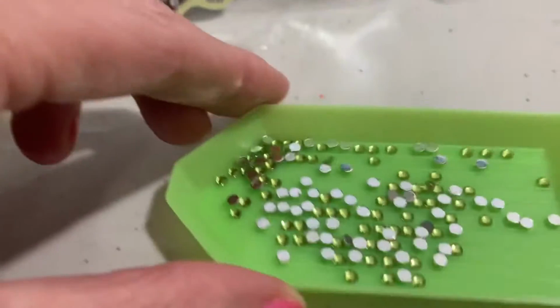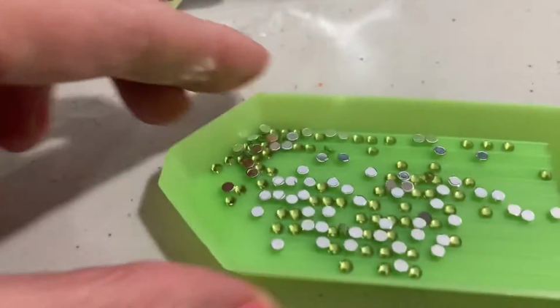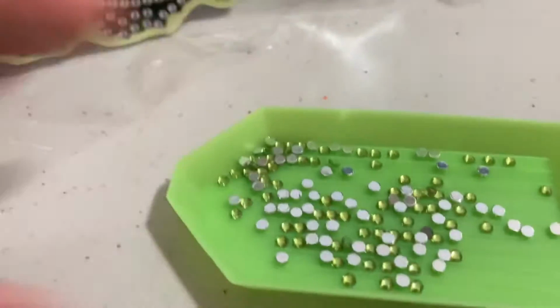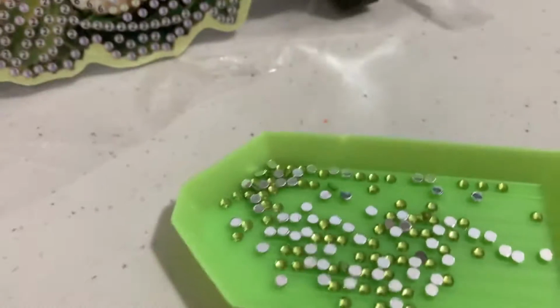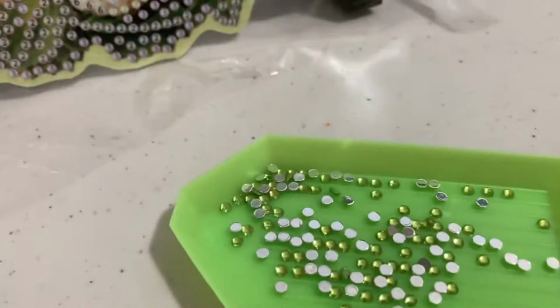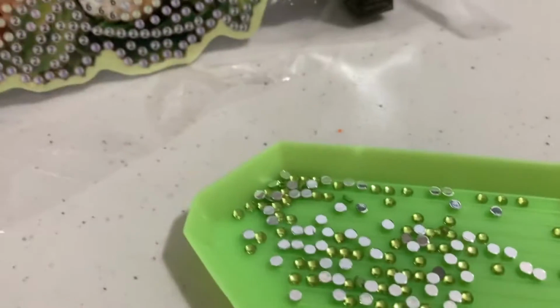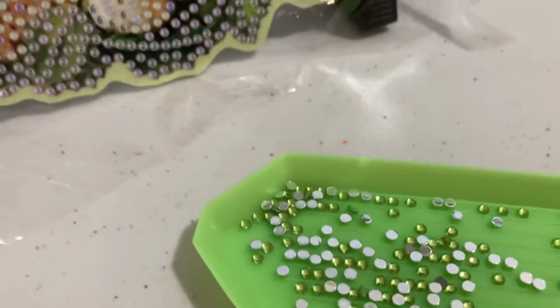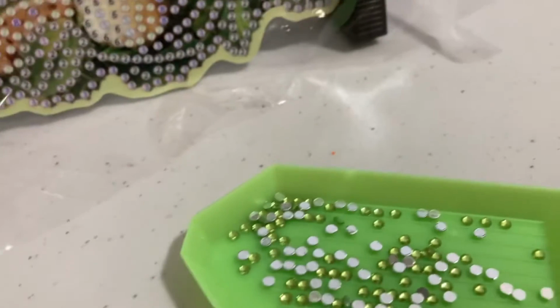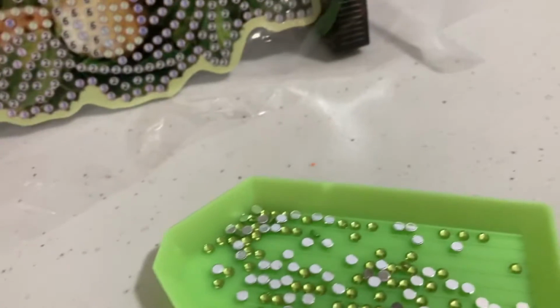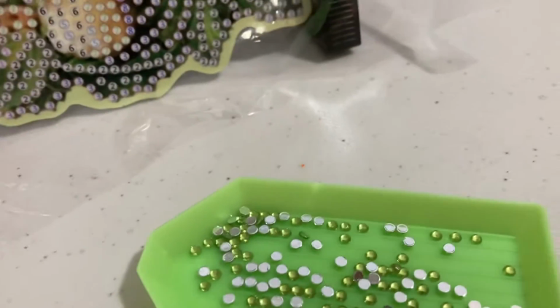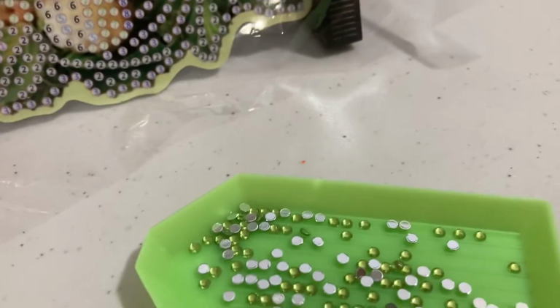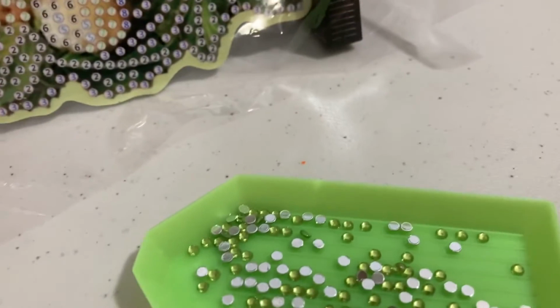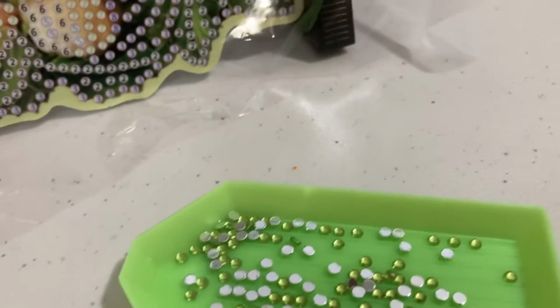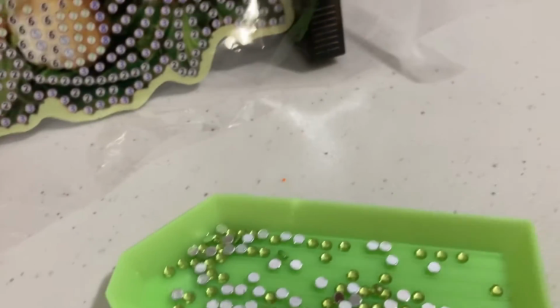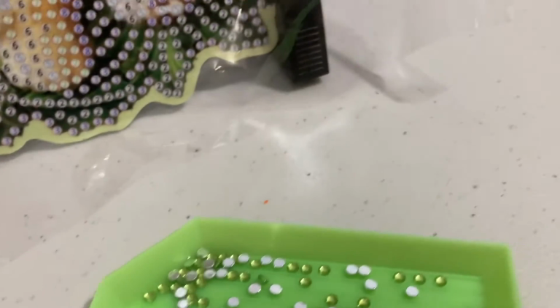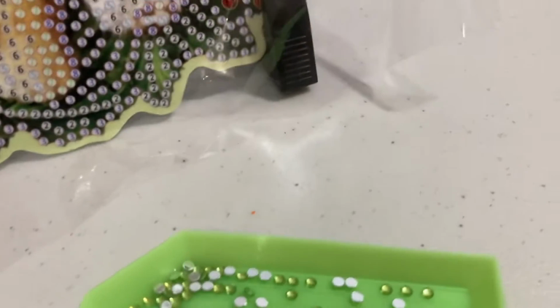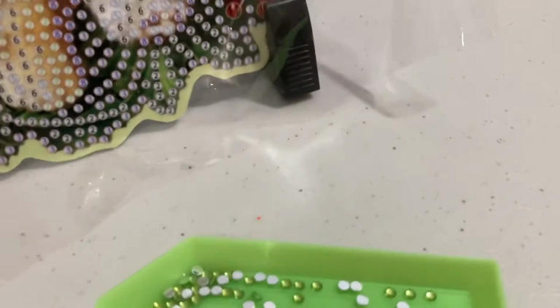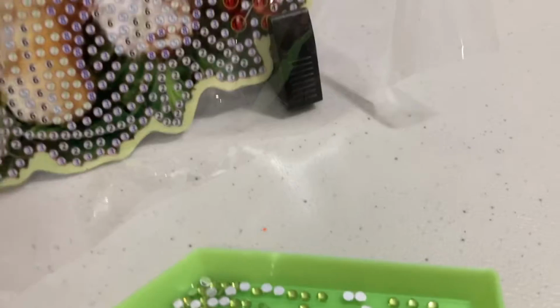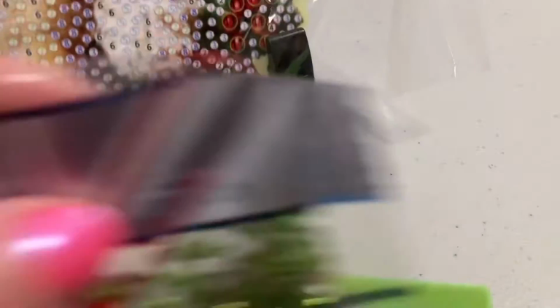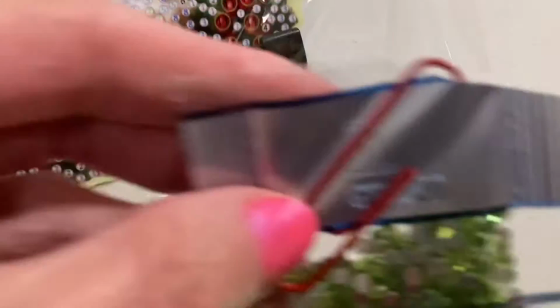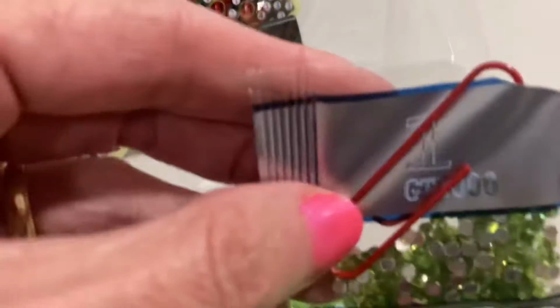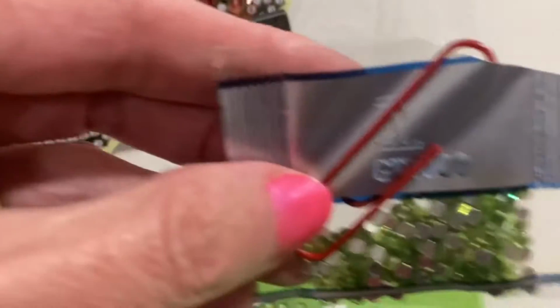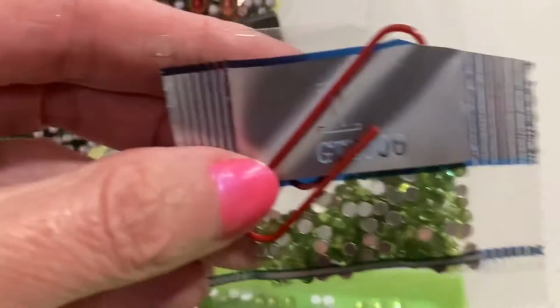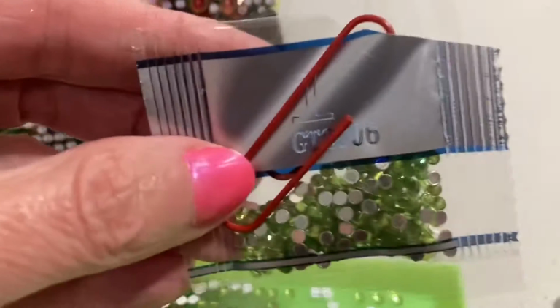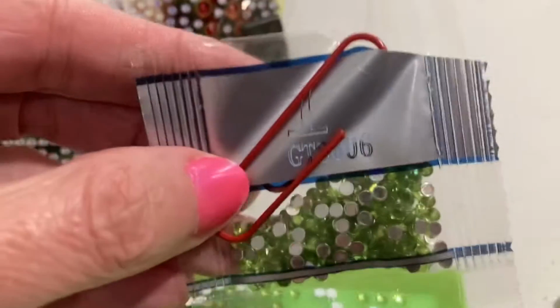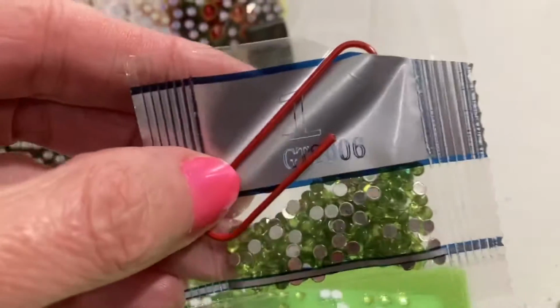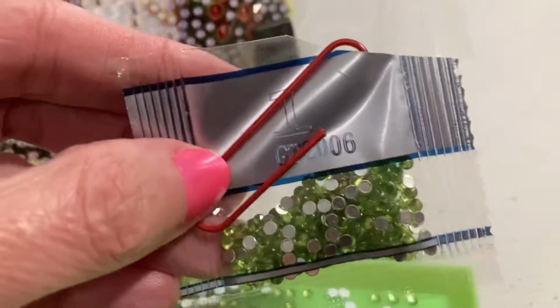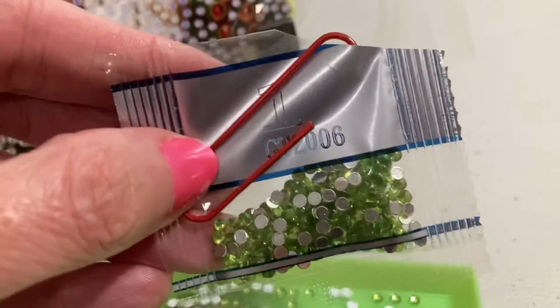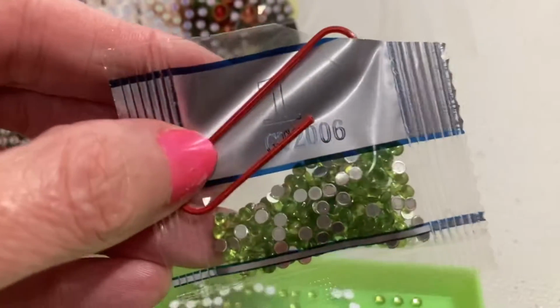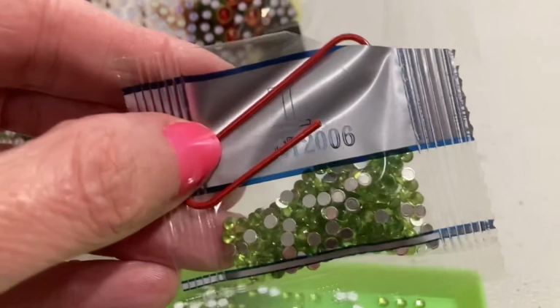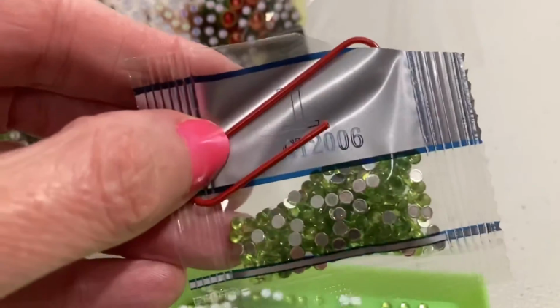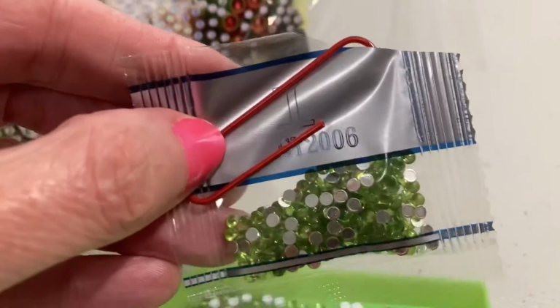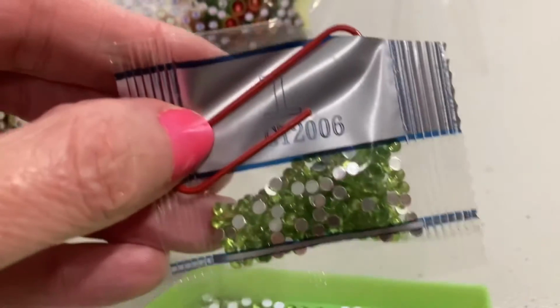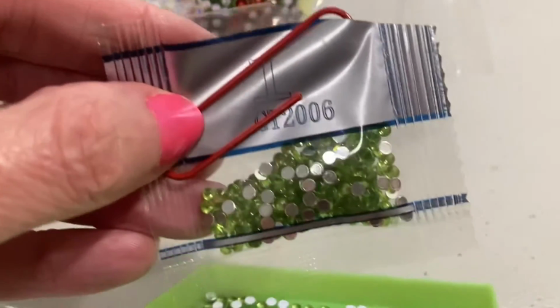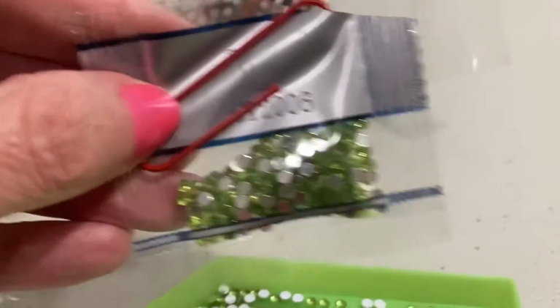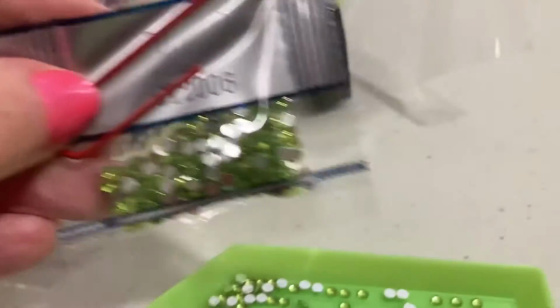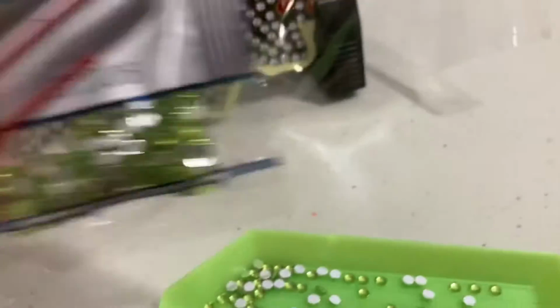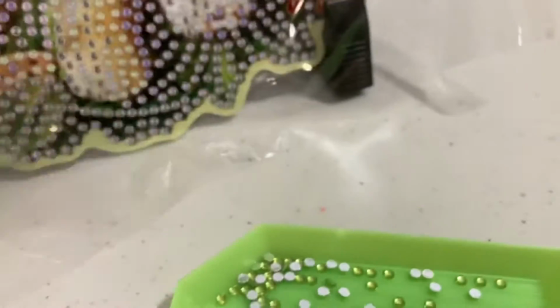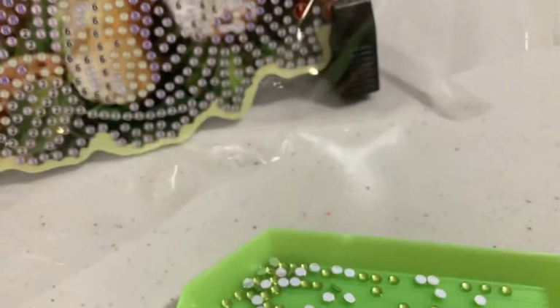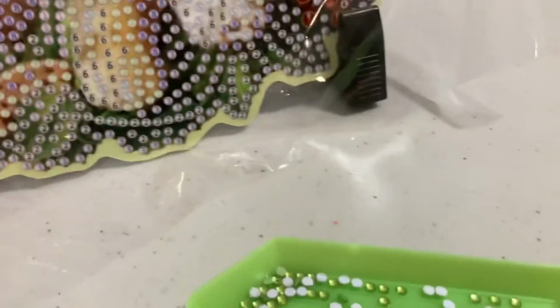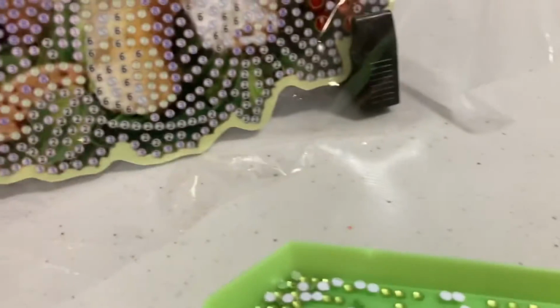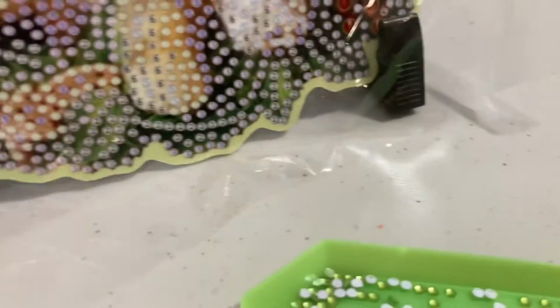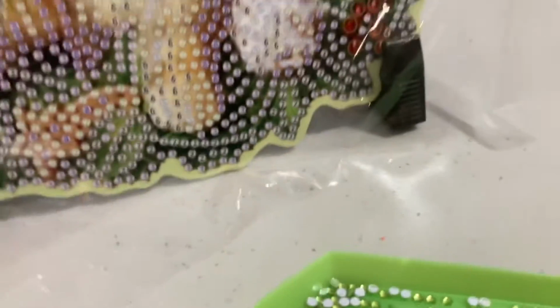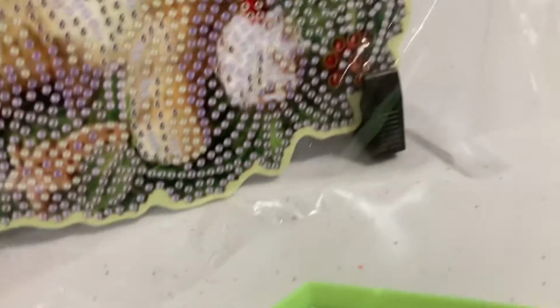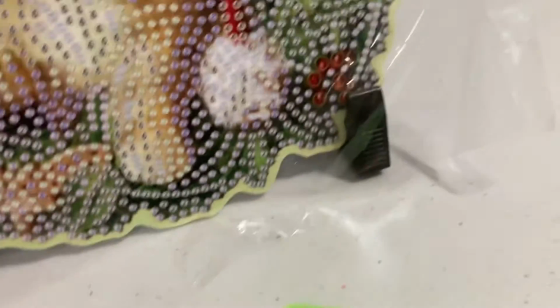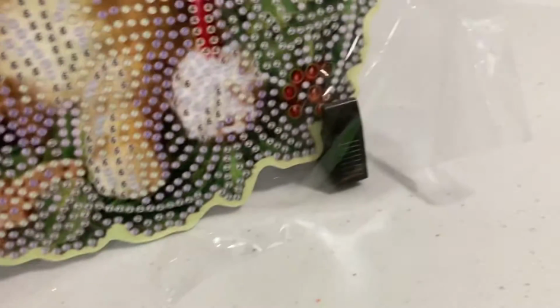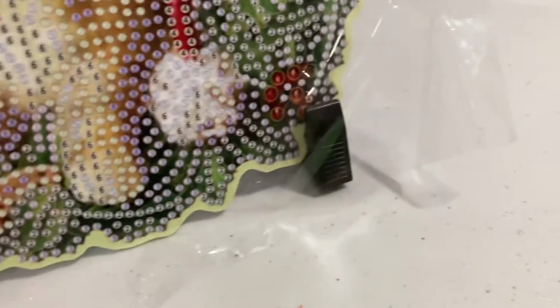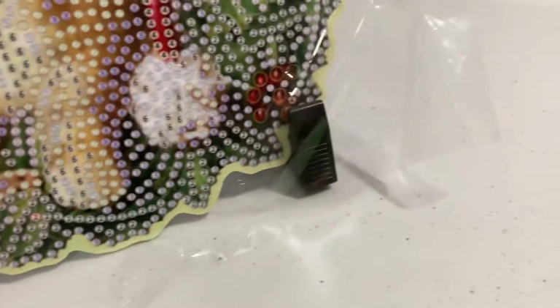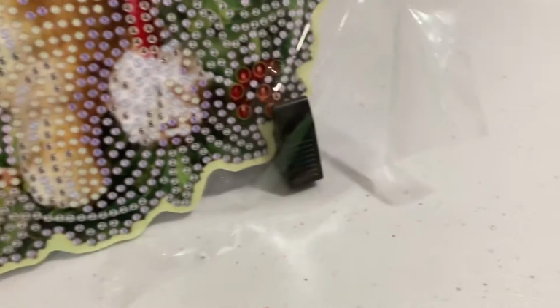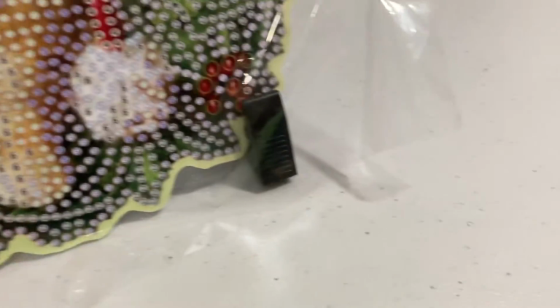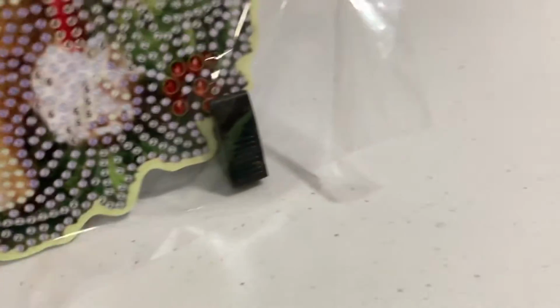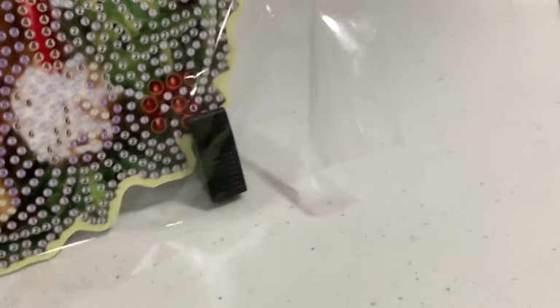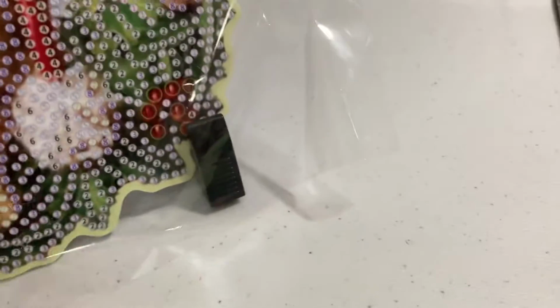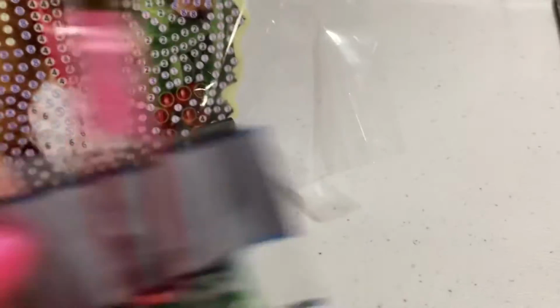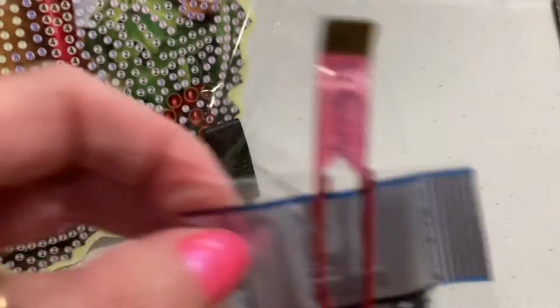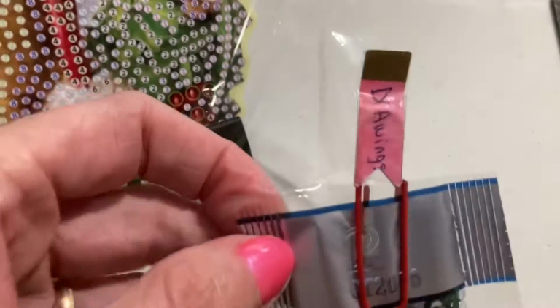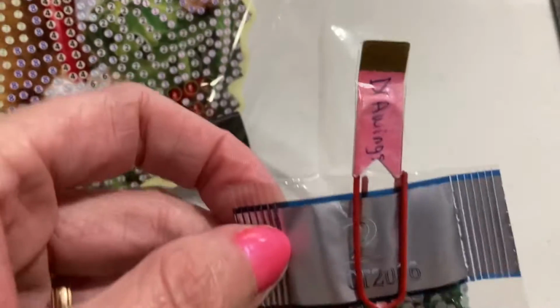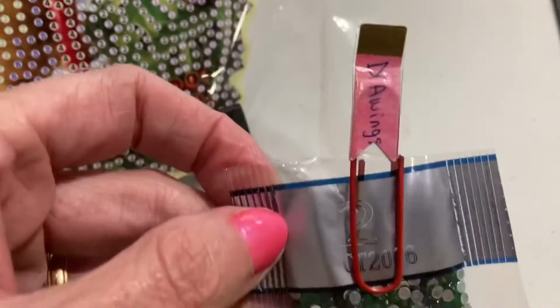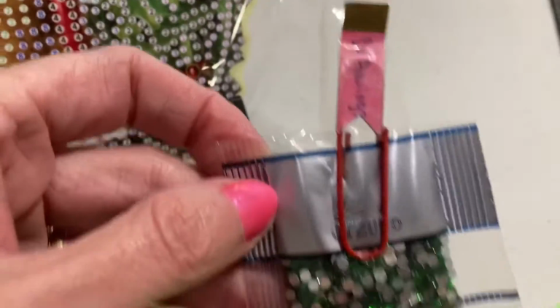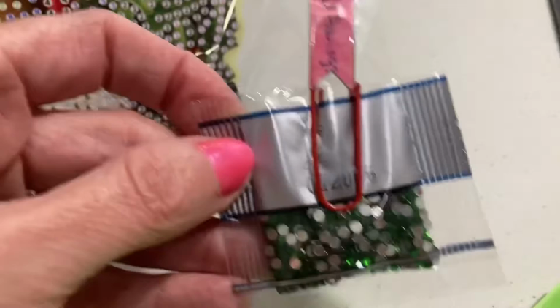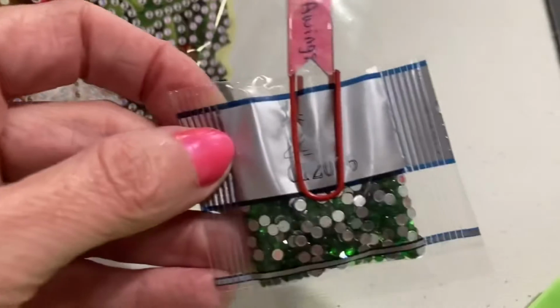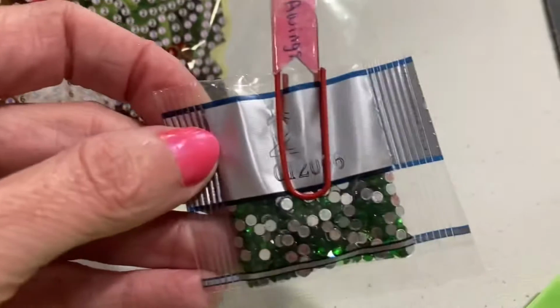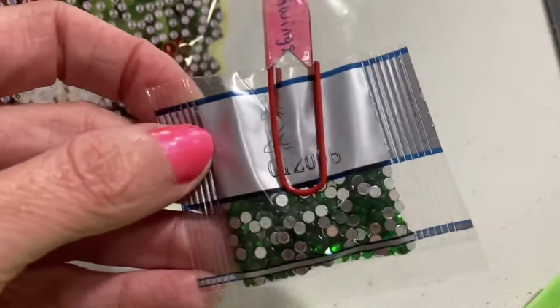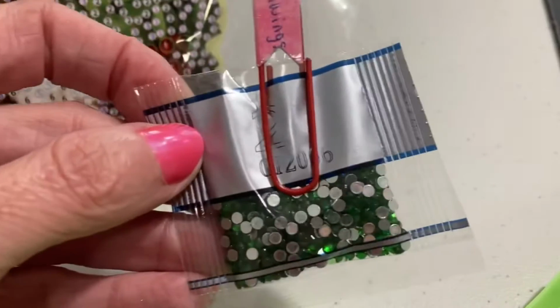This is number one — a little bag. Number one. And number two.